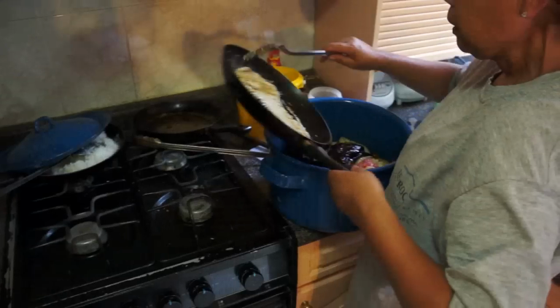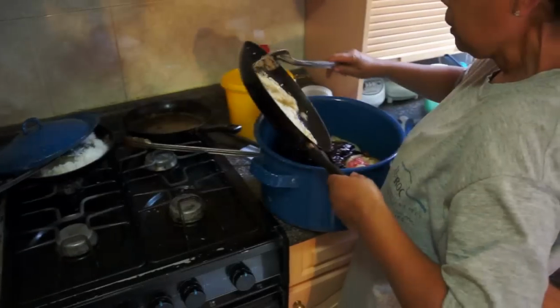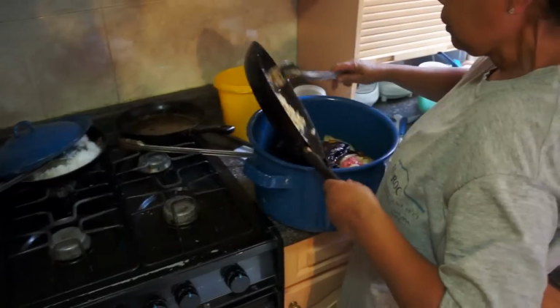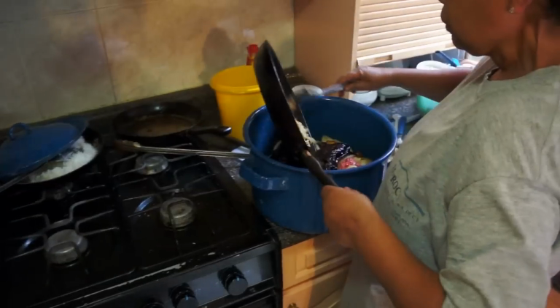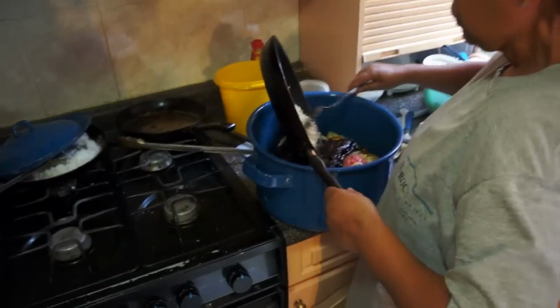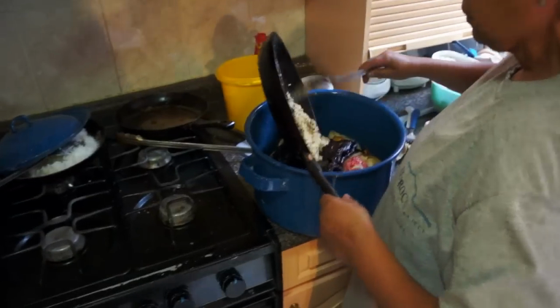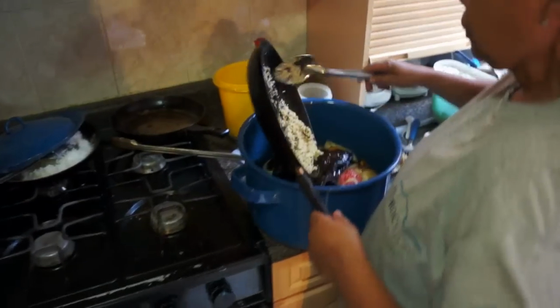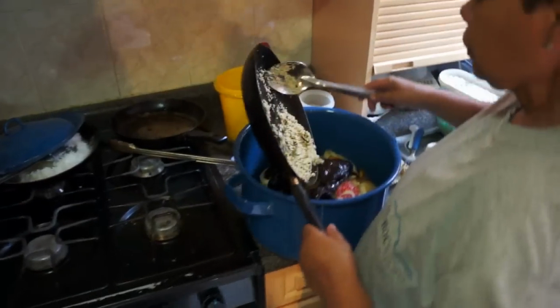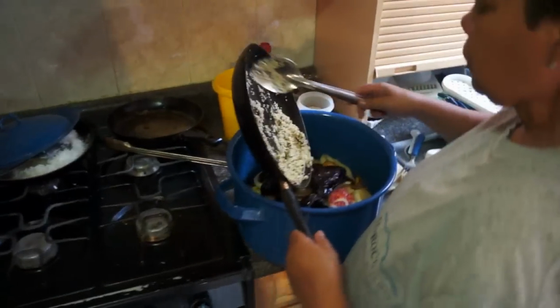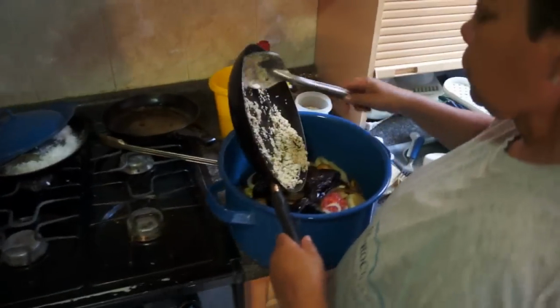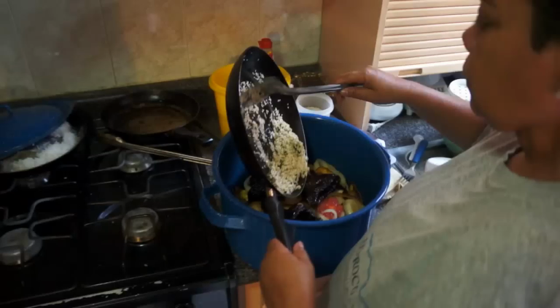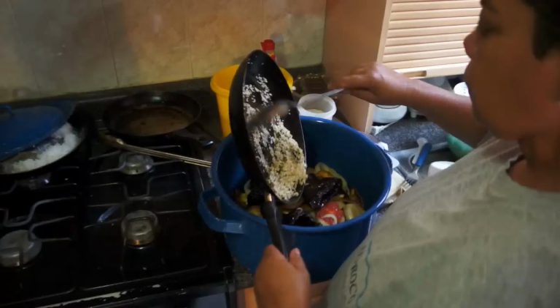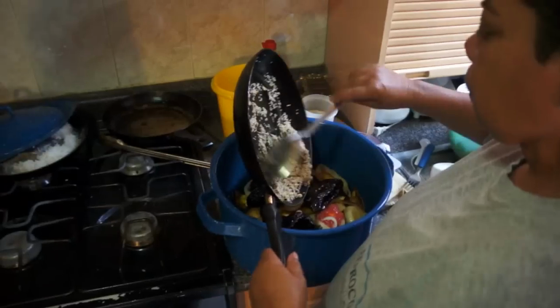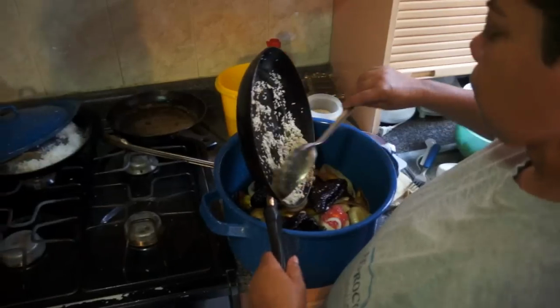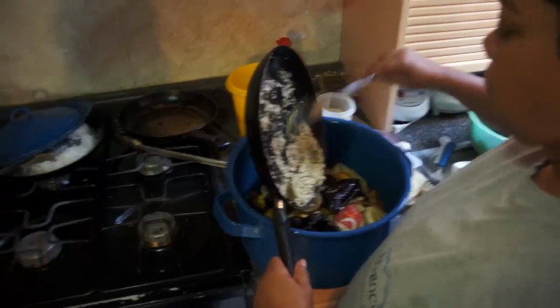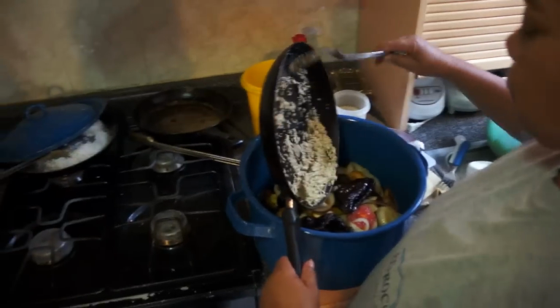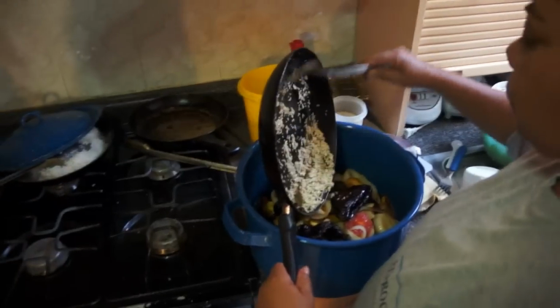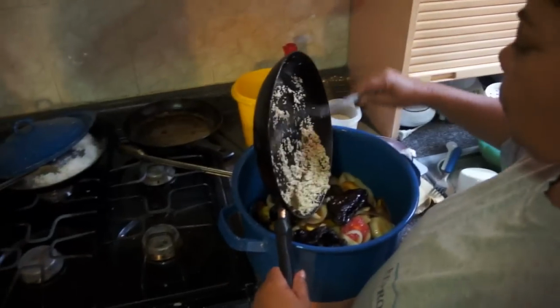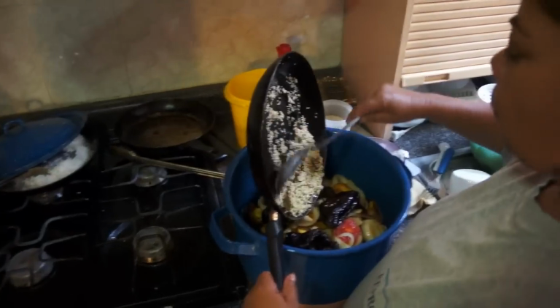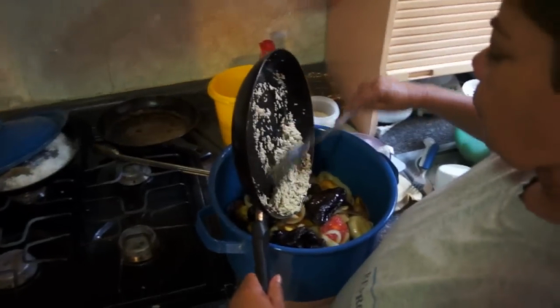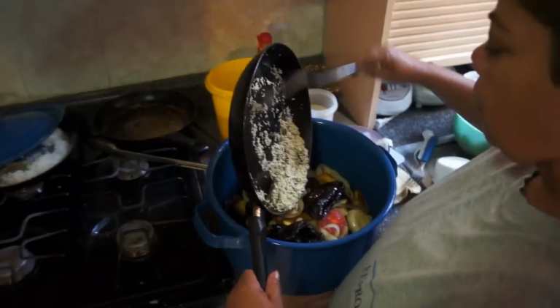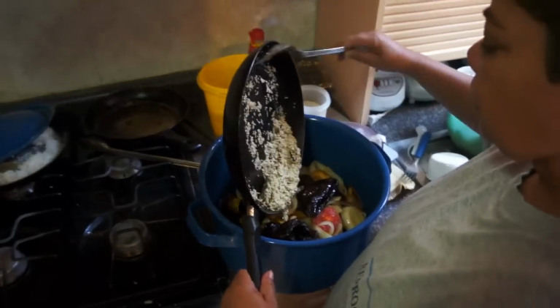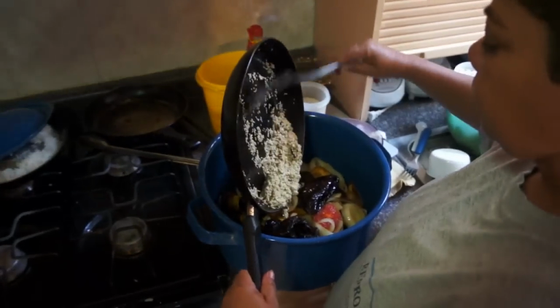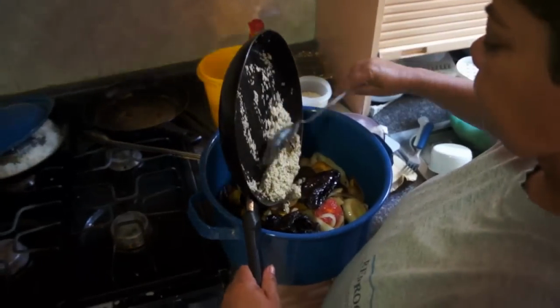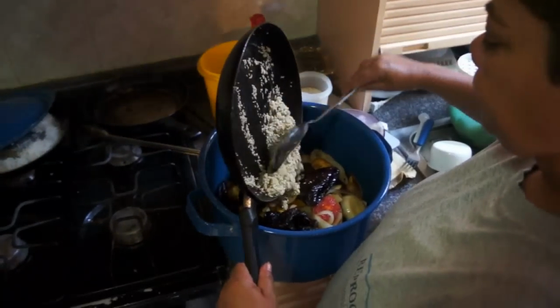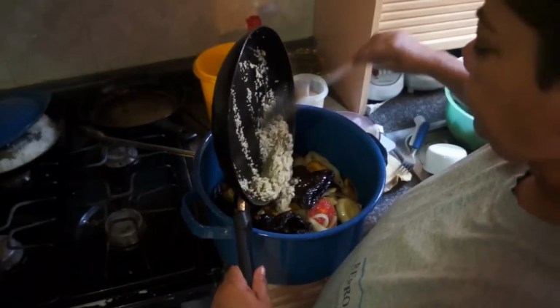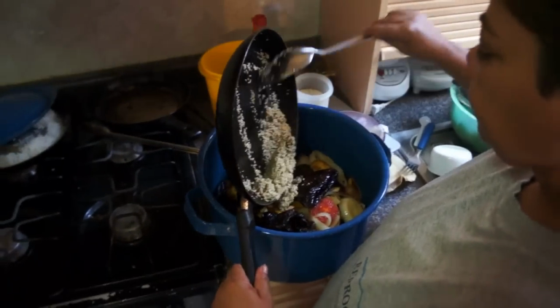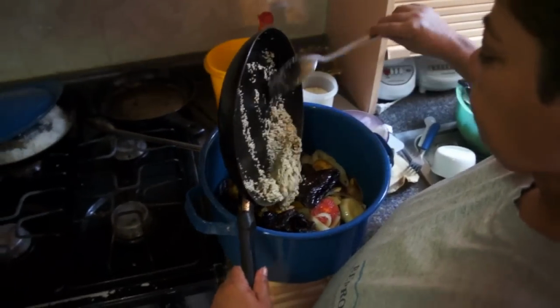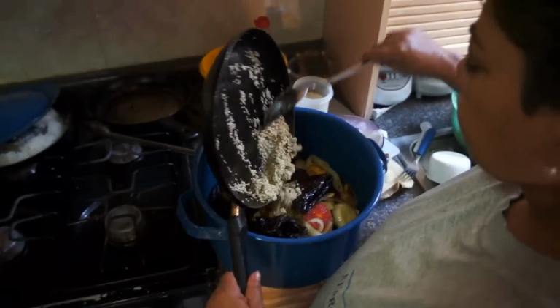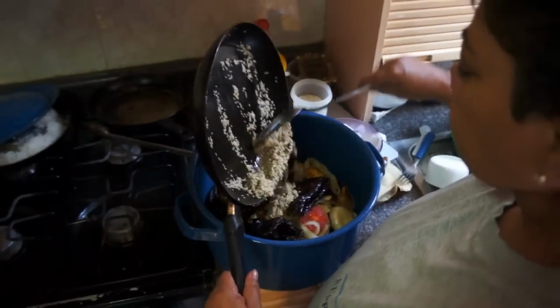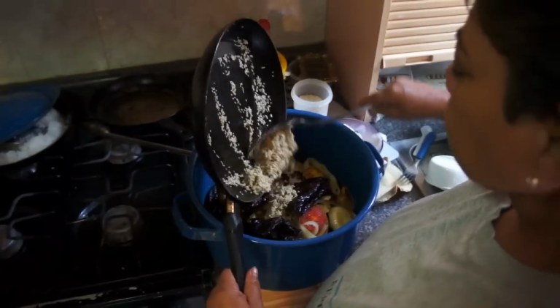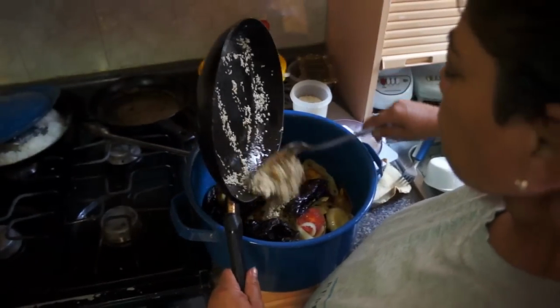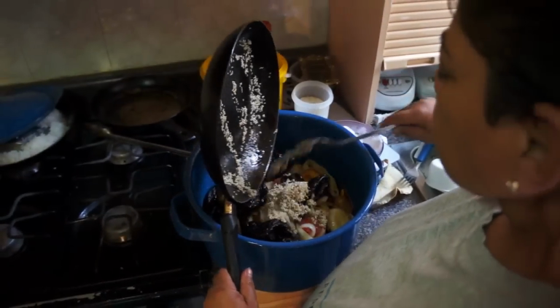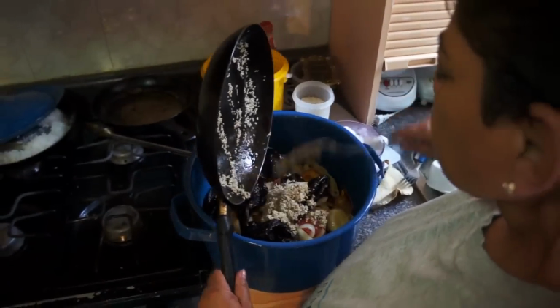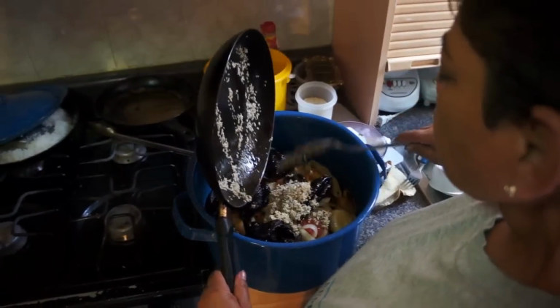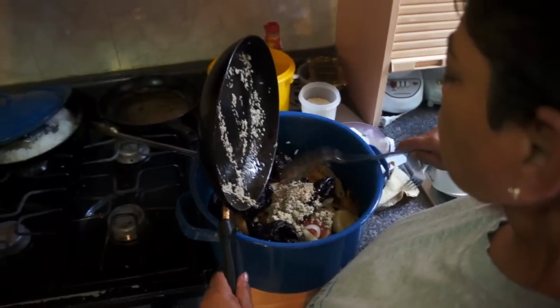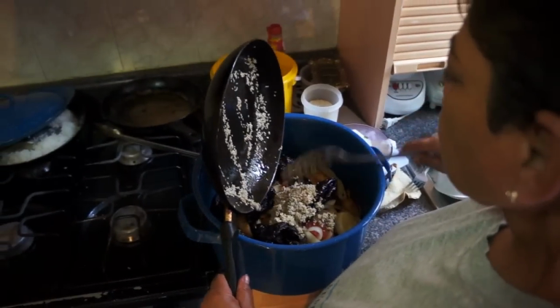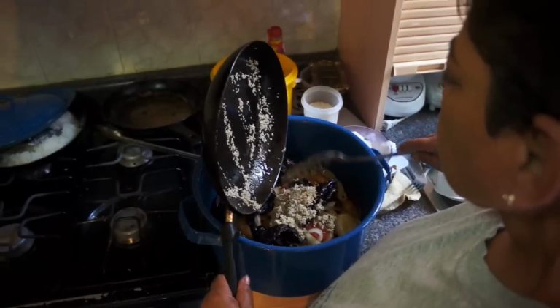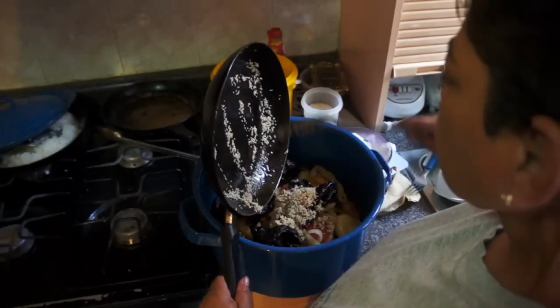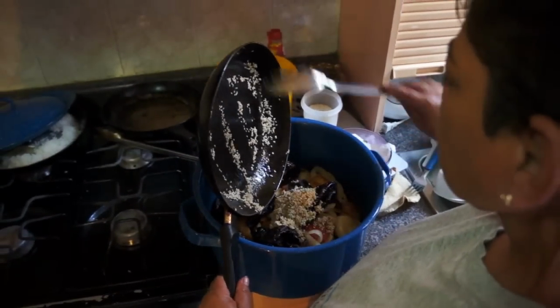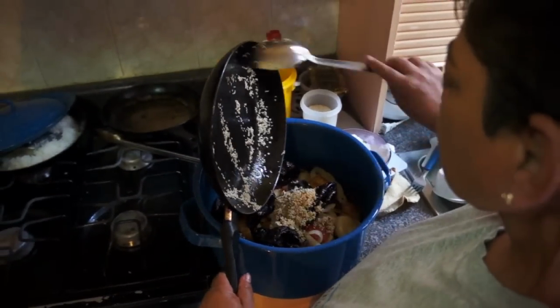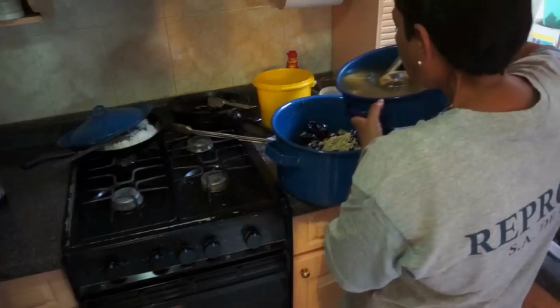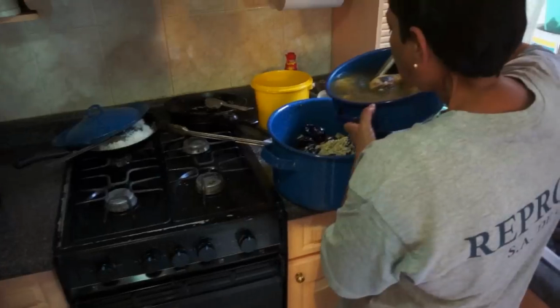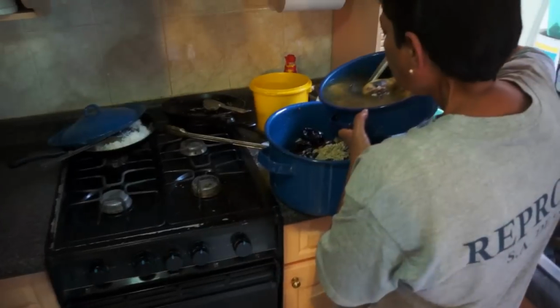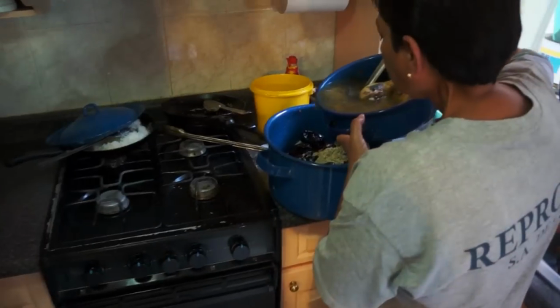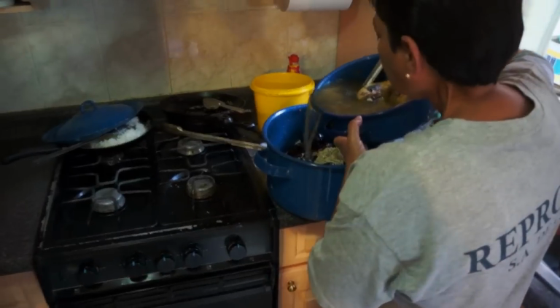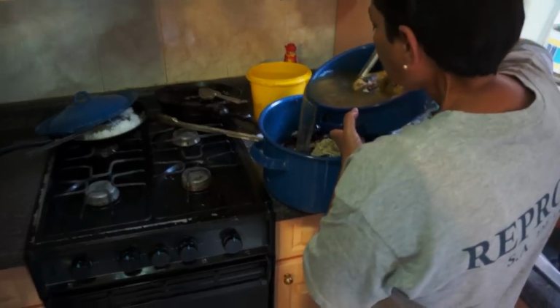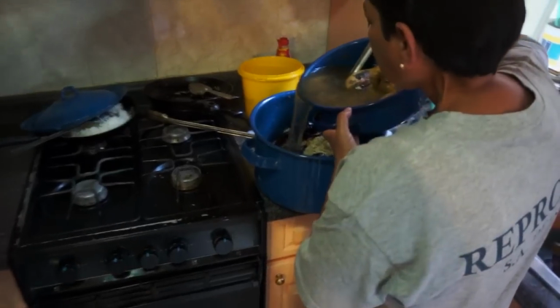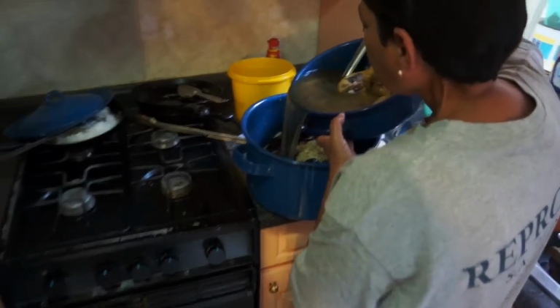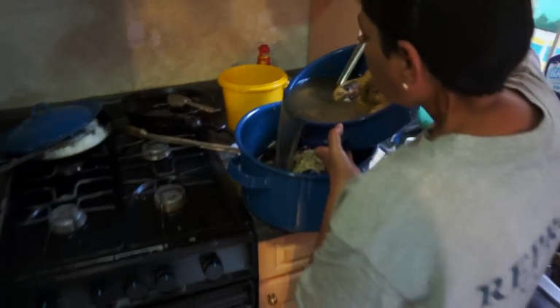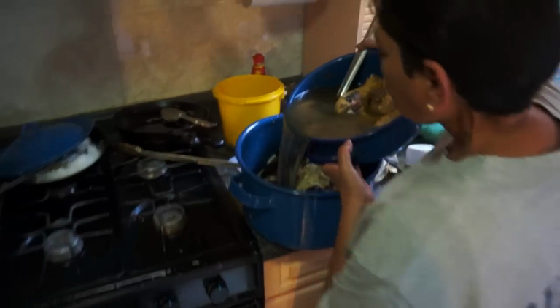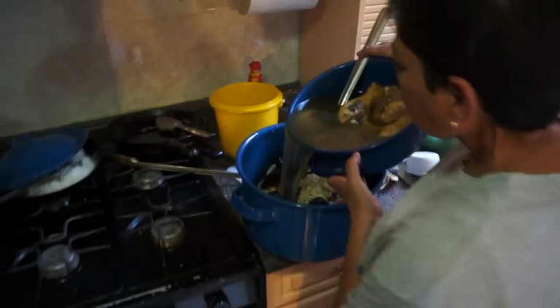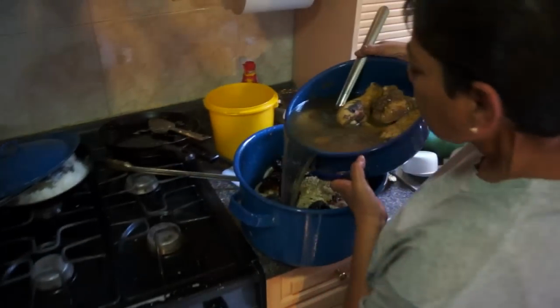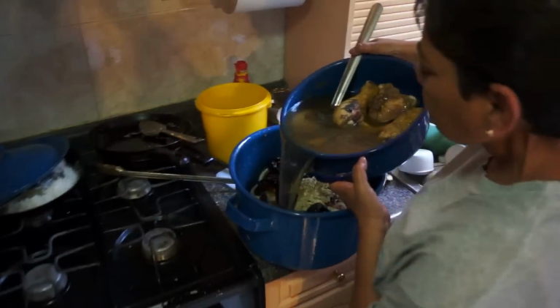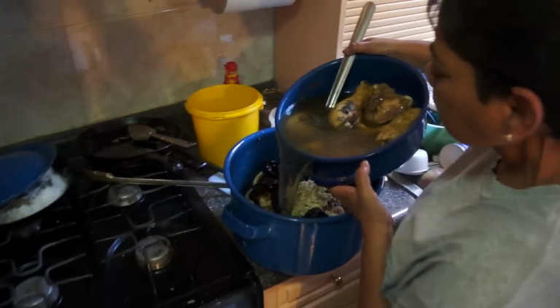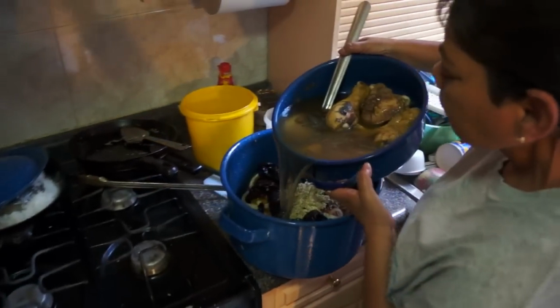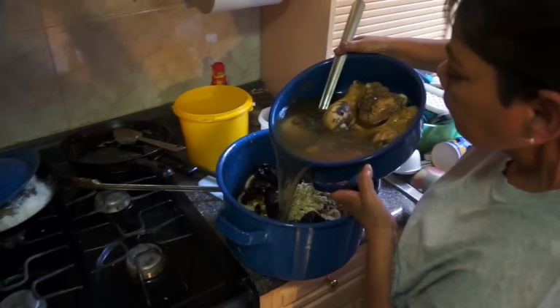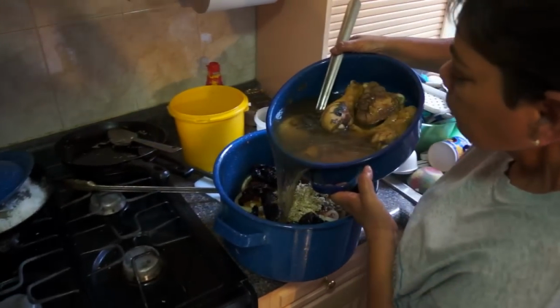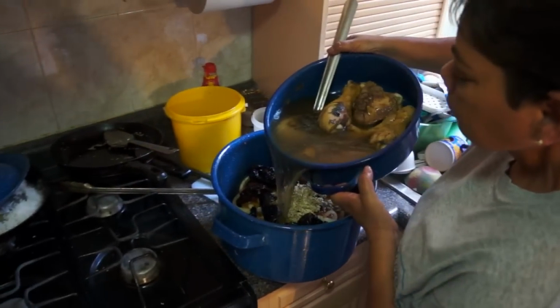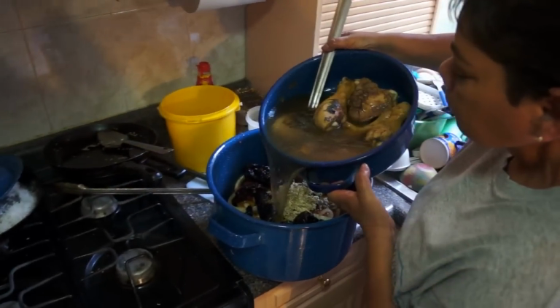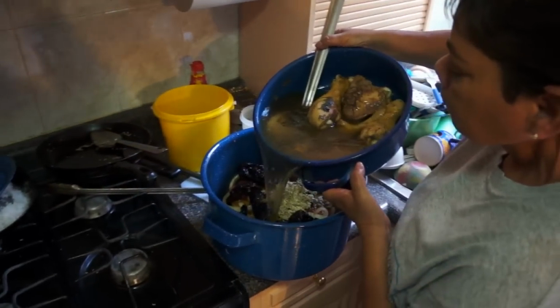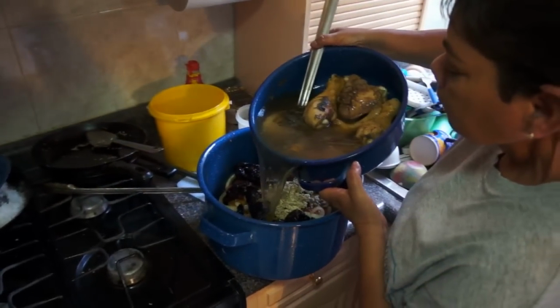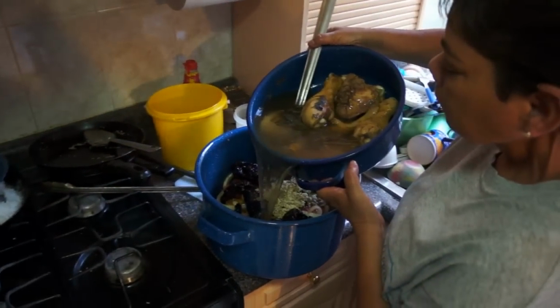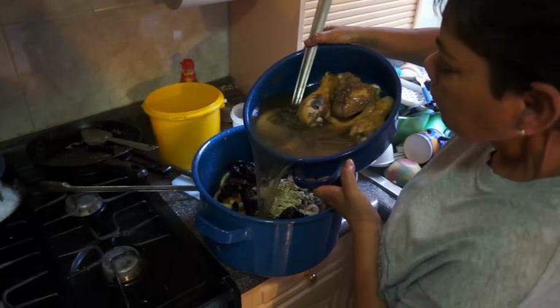We're putting it all in one giant pot — all of it. Adding chicken broth.